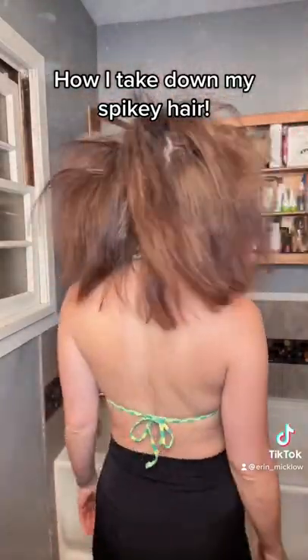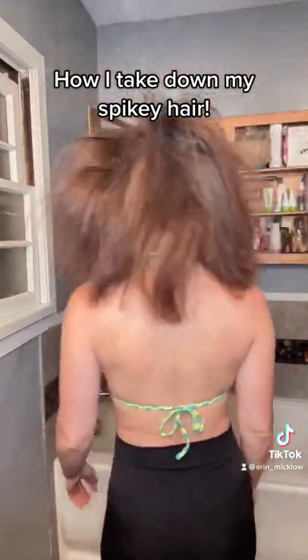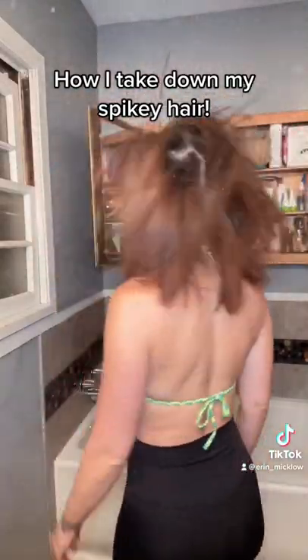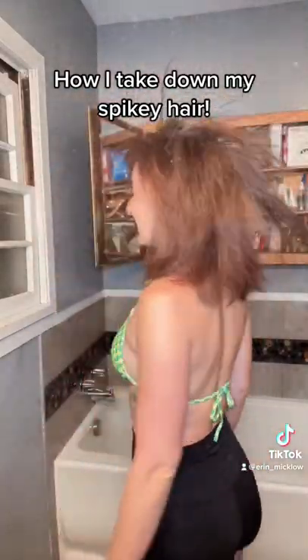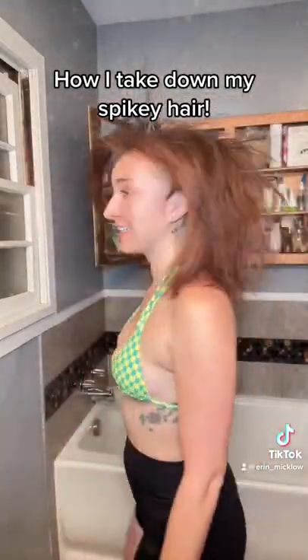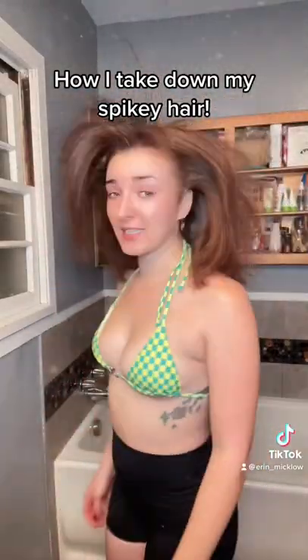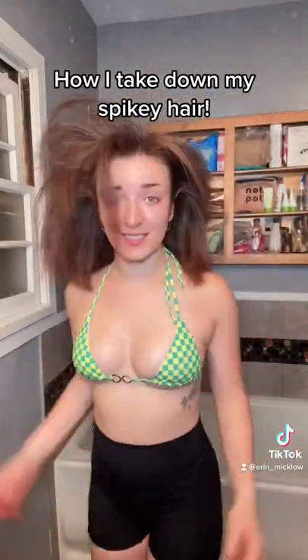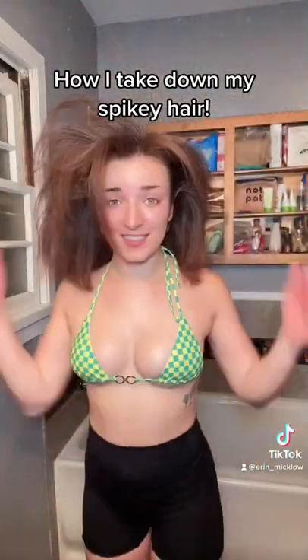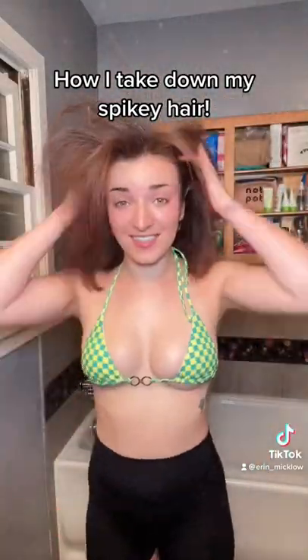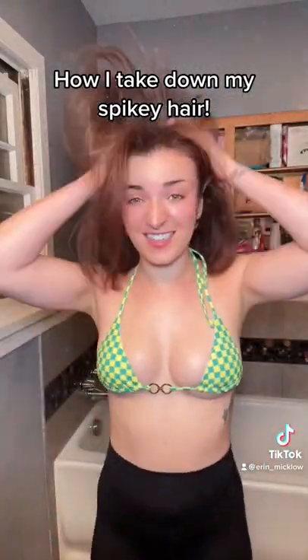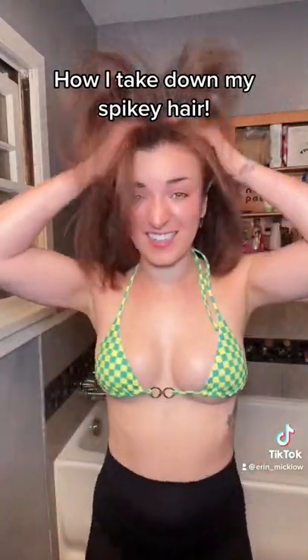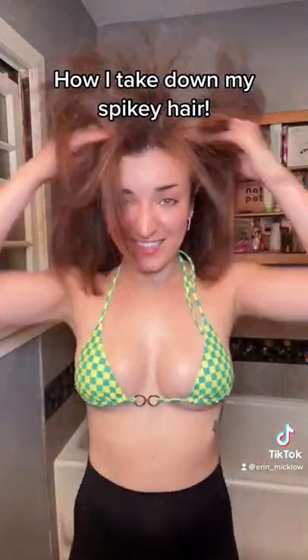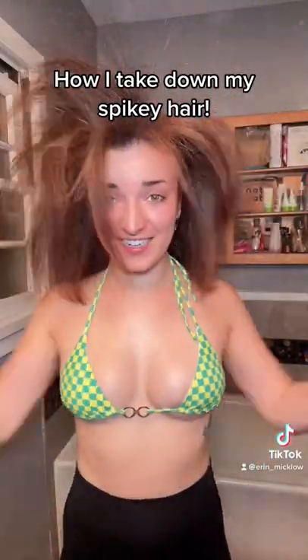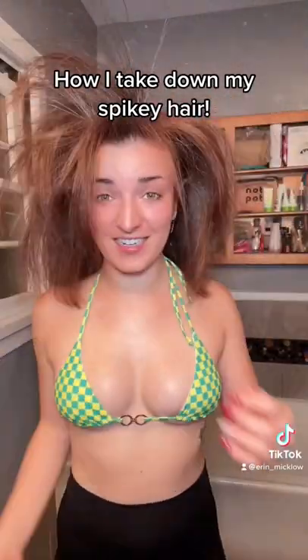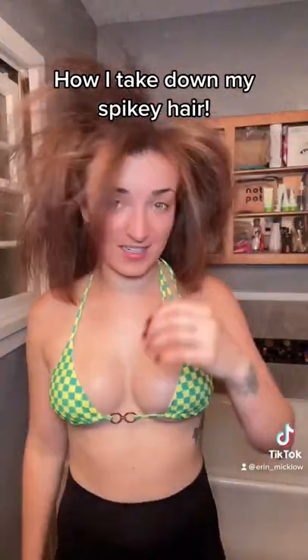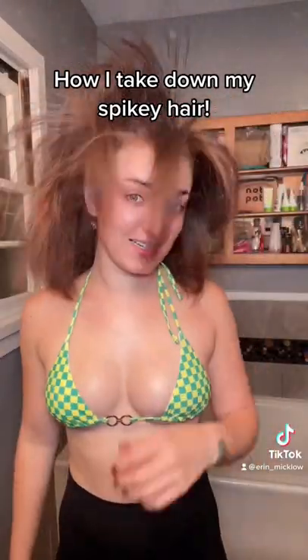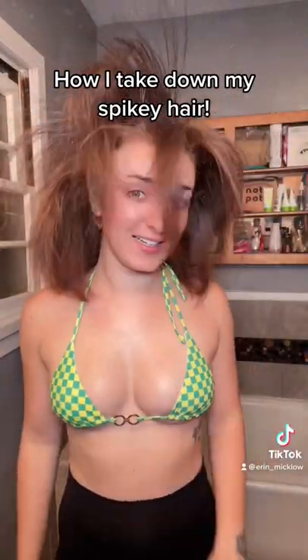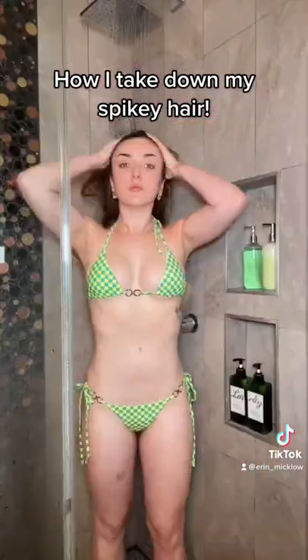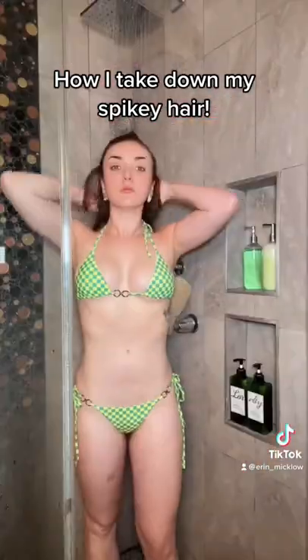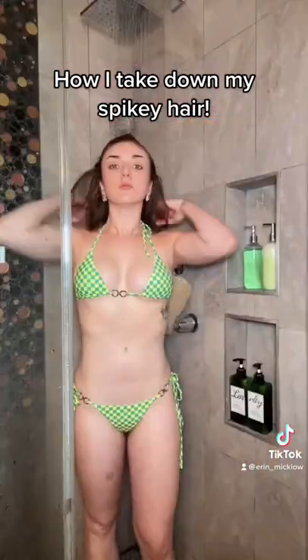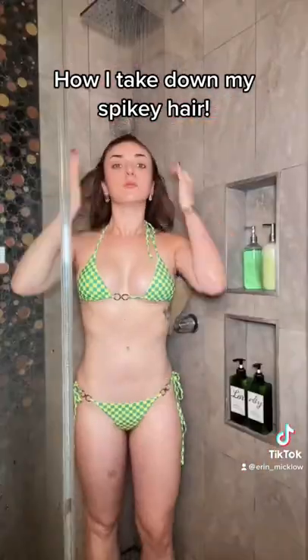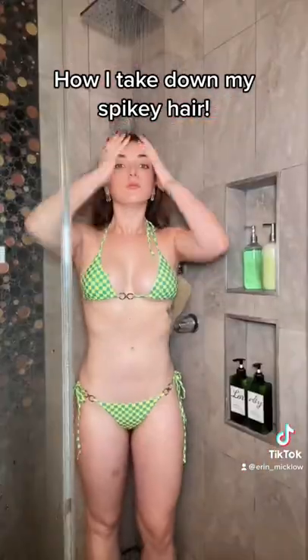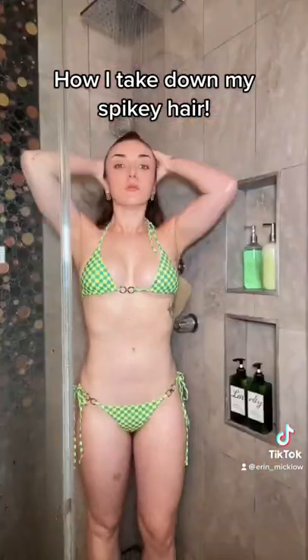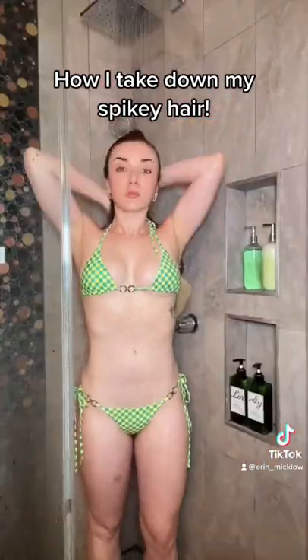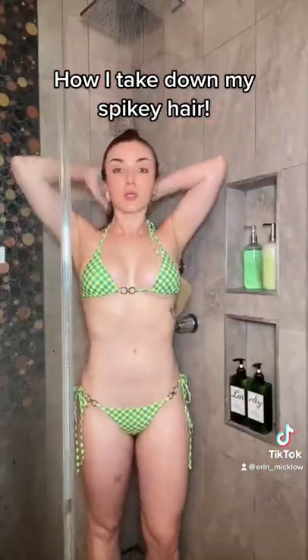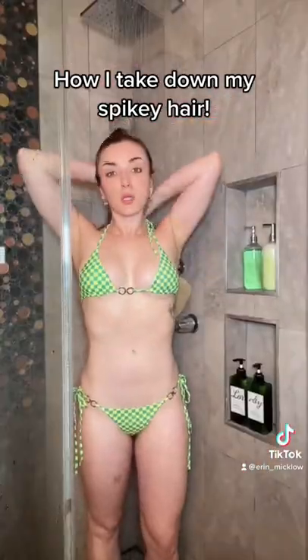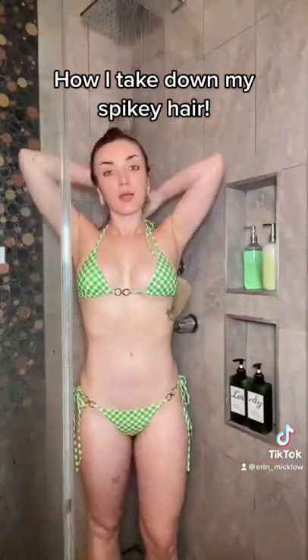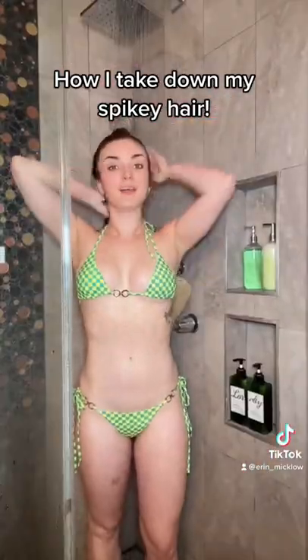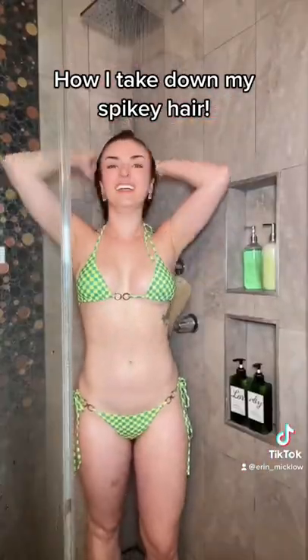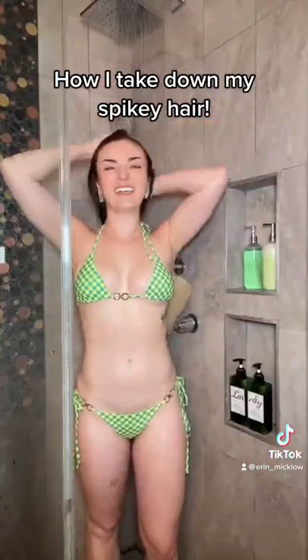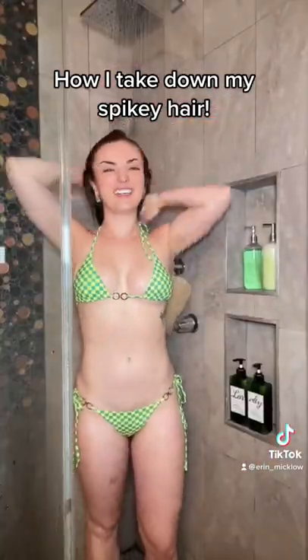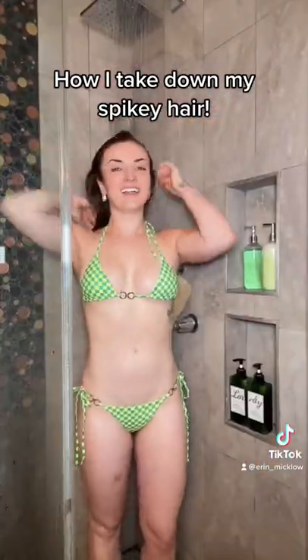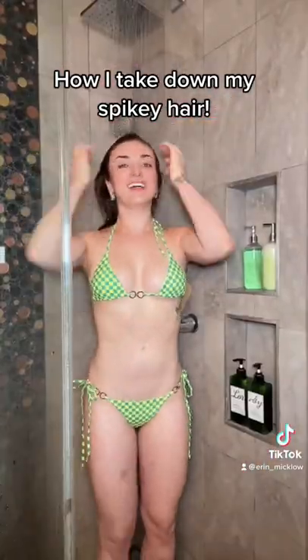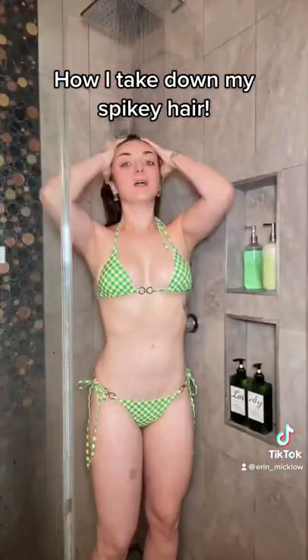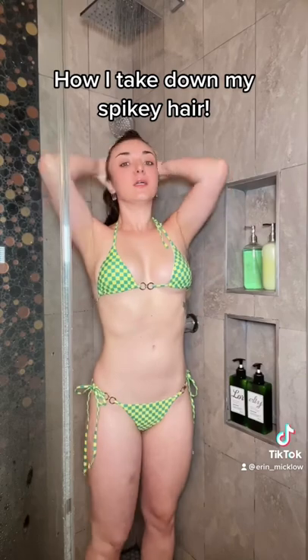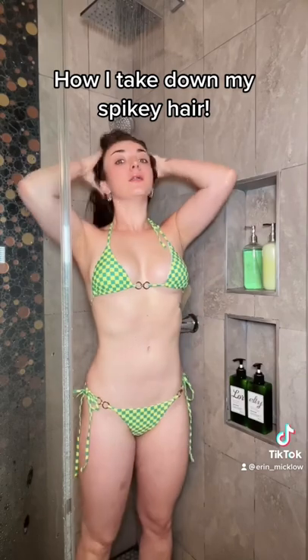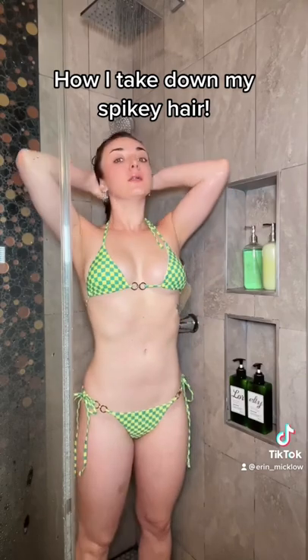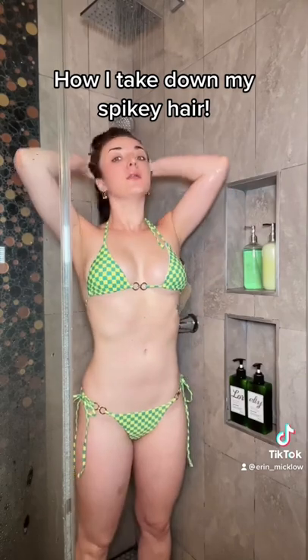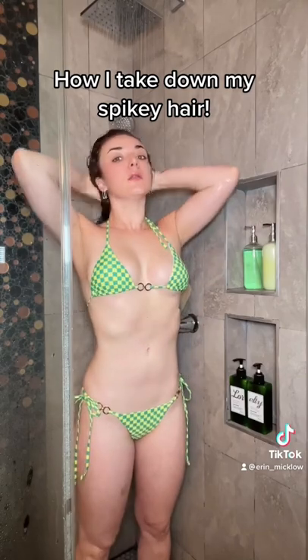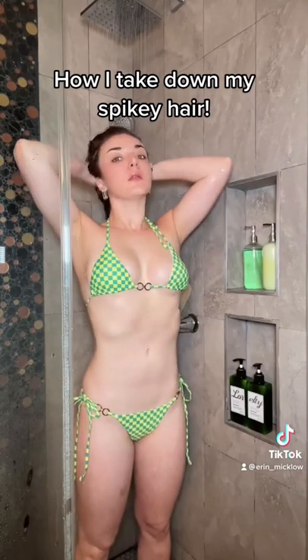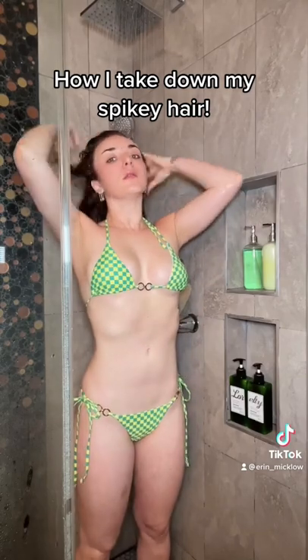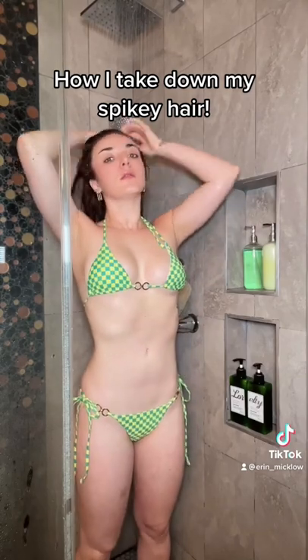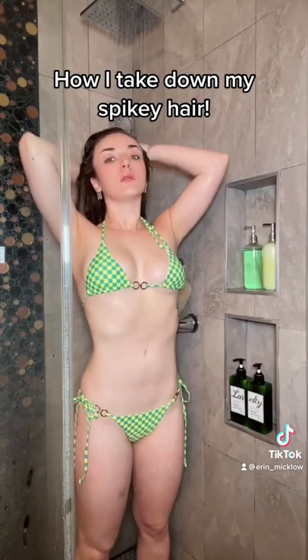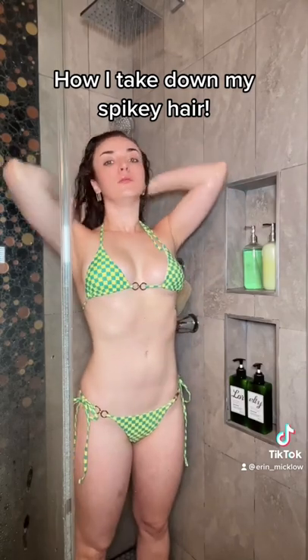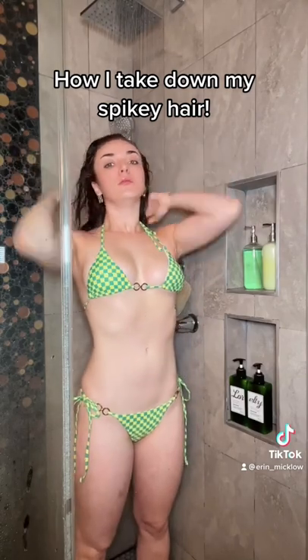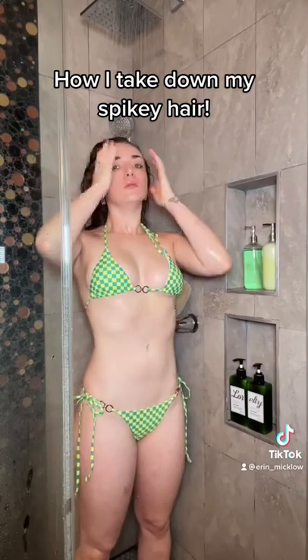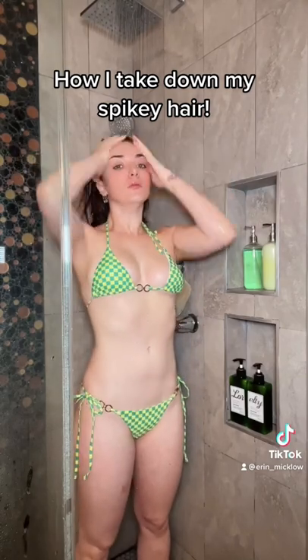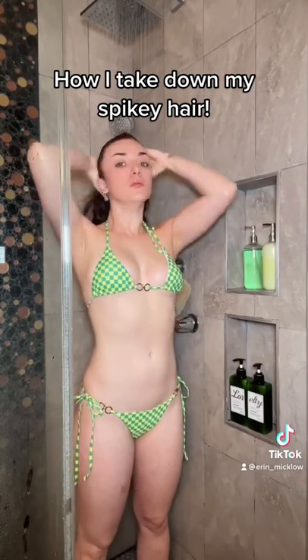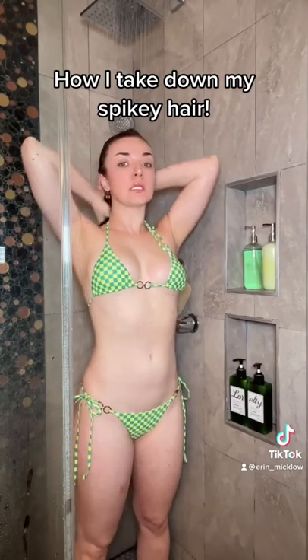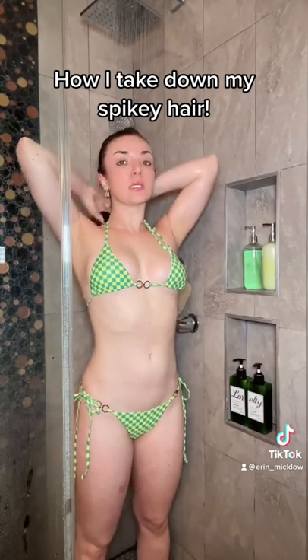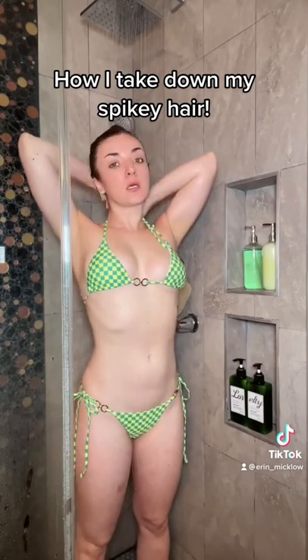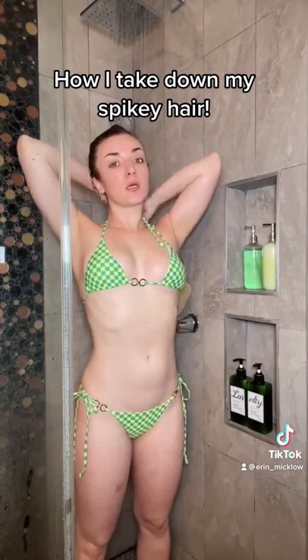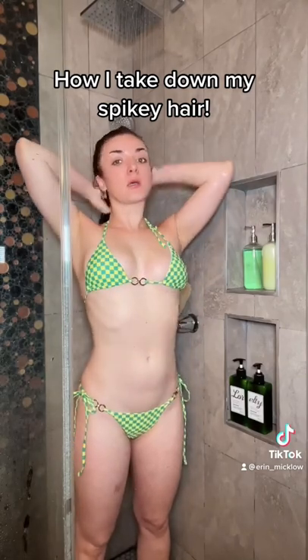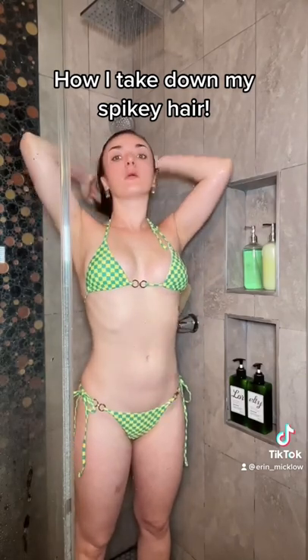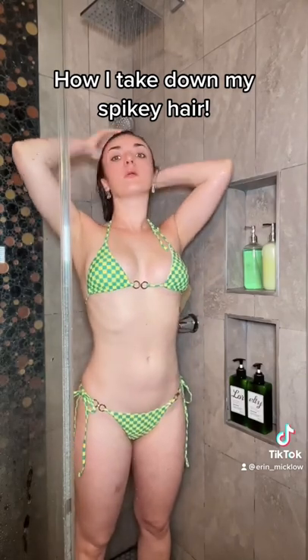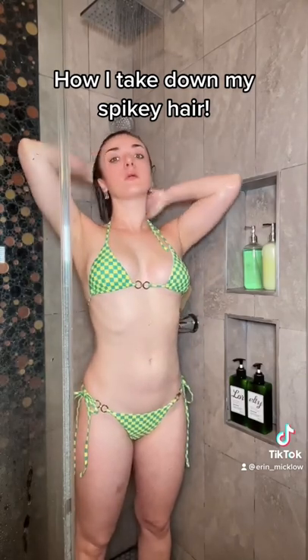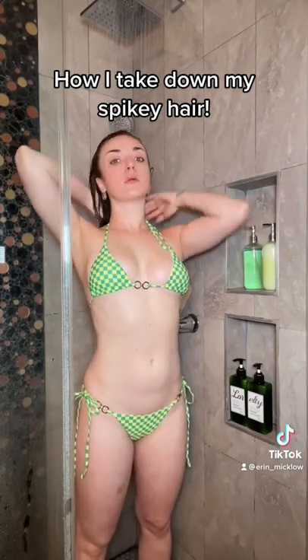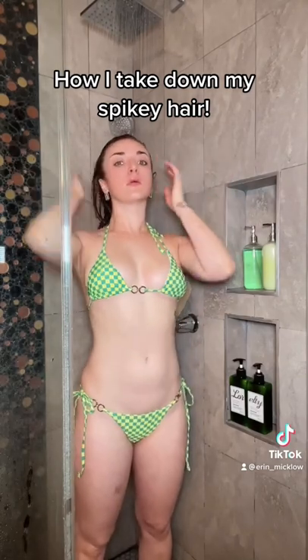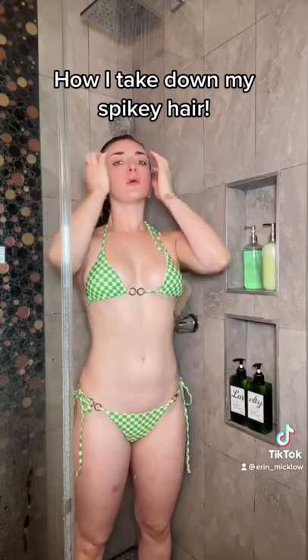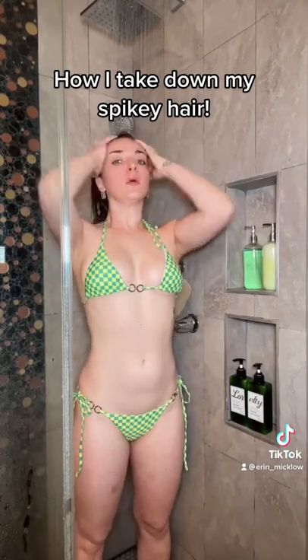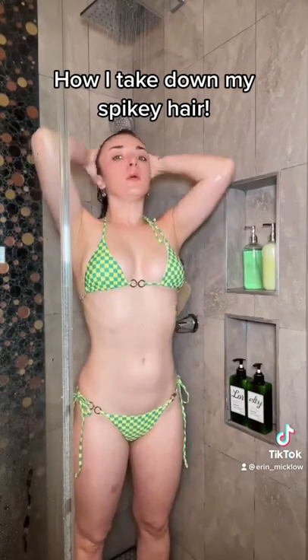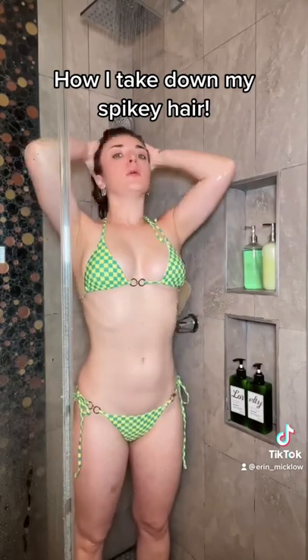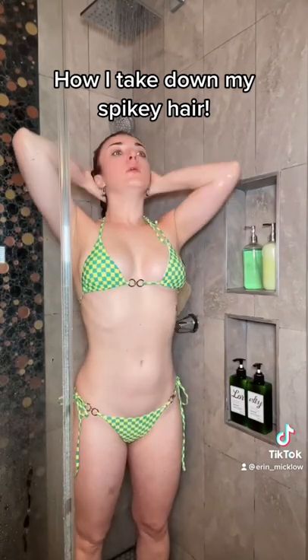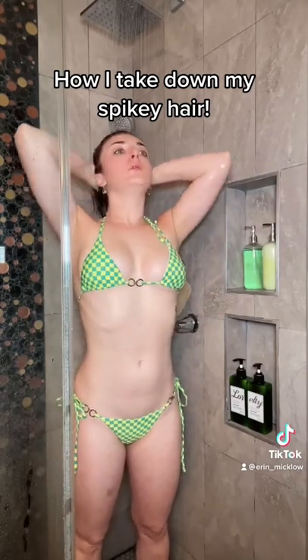After breaking the spikes, it looks like this - totally crazy, still a ton of product. Then I wet the hair to further break down the product, and then I shampoo it.